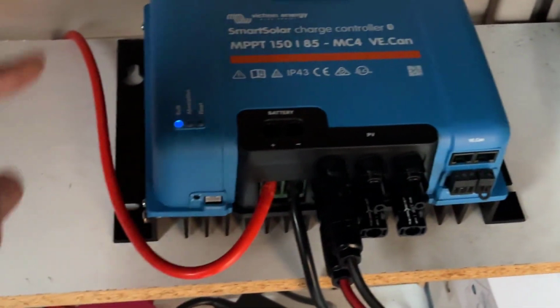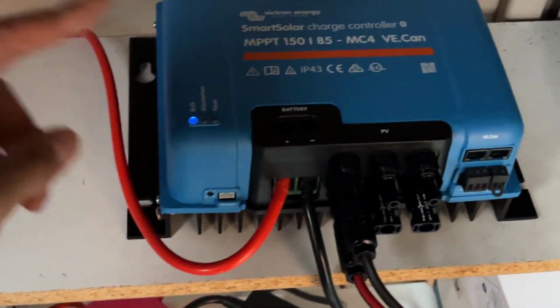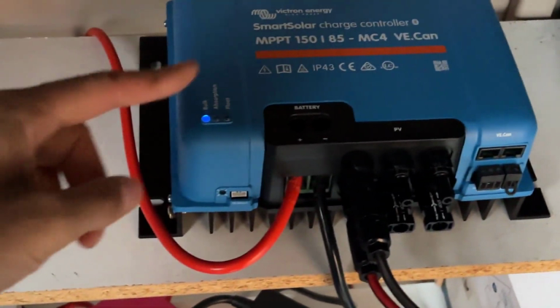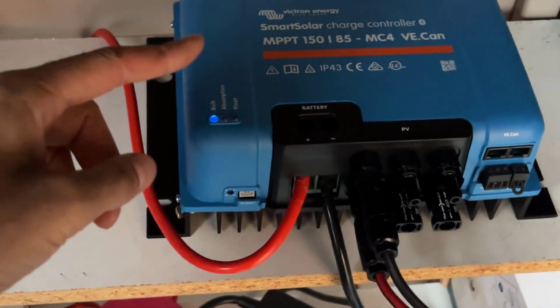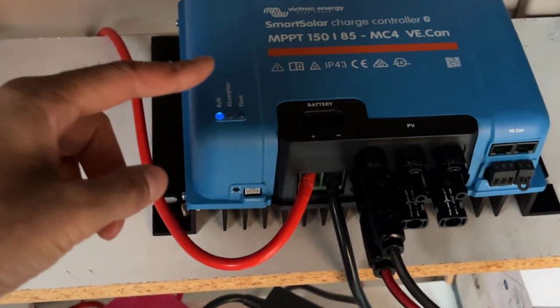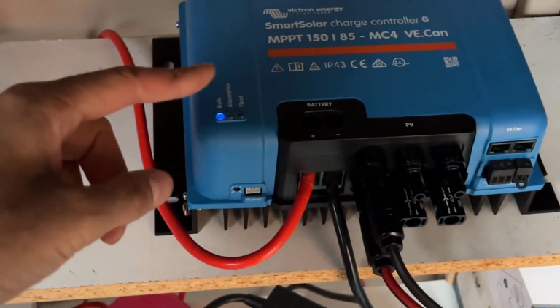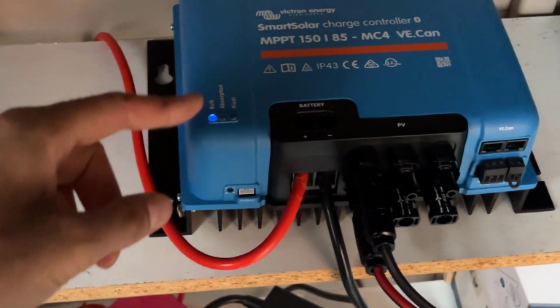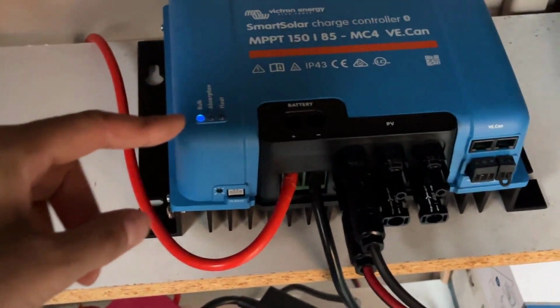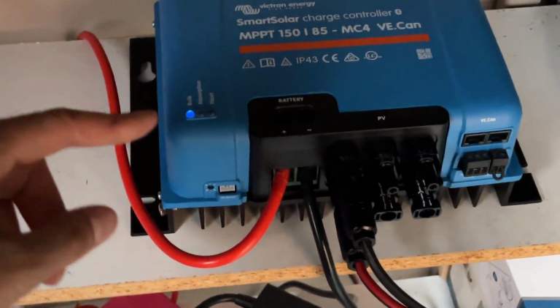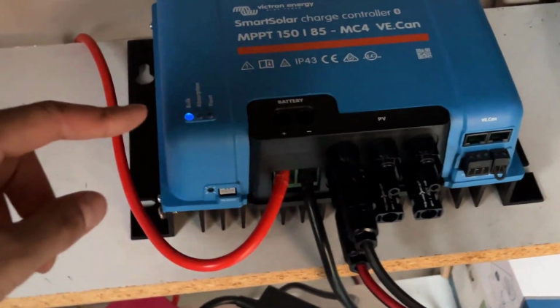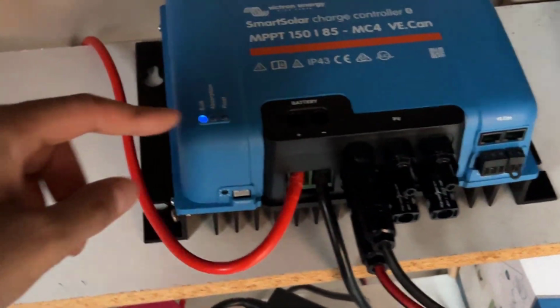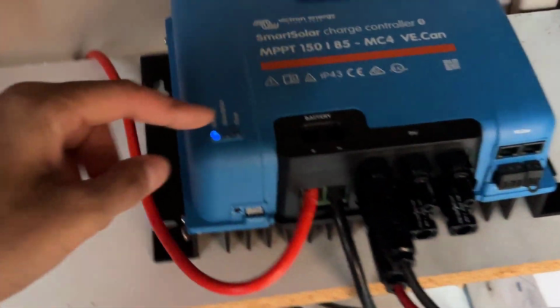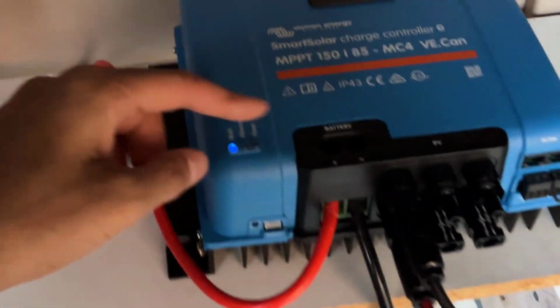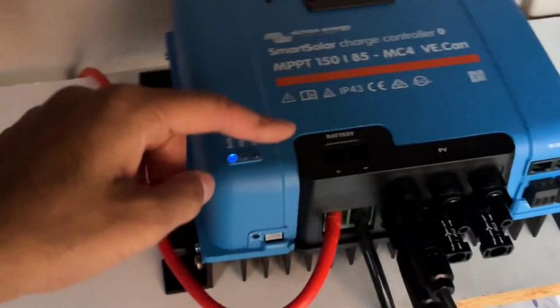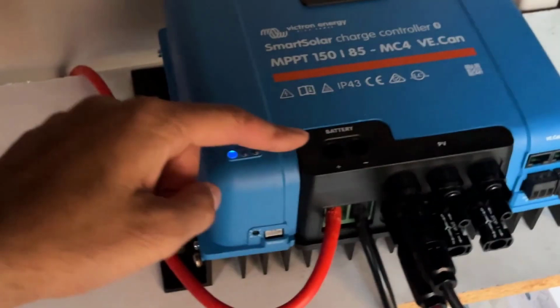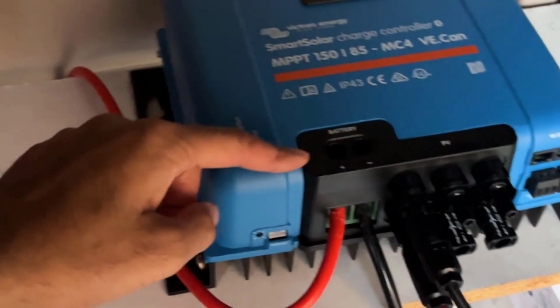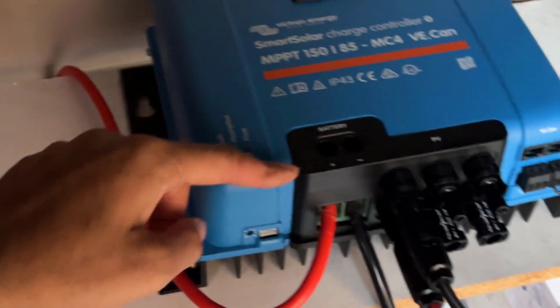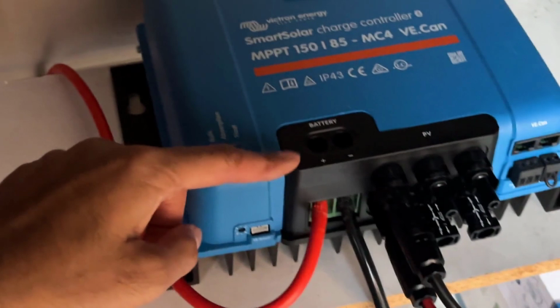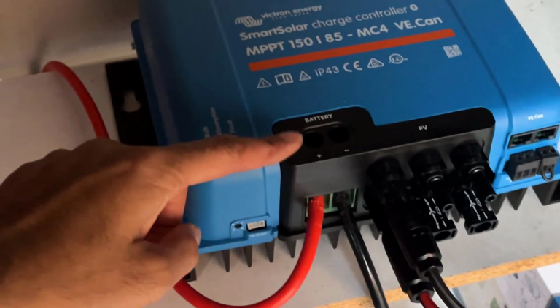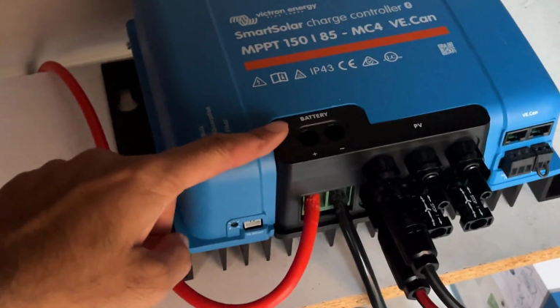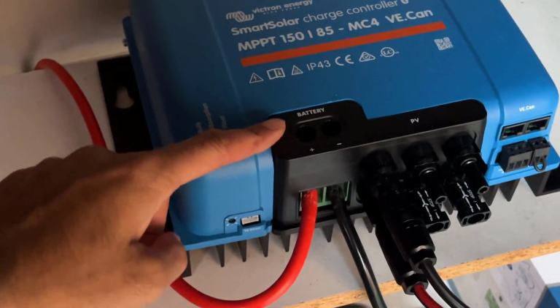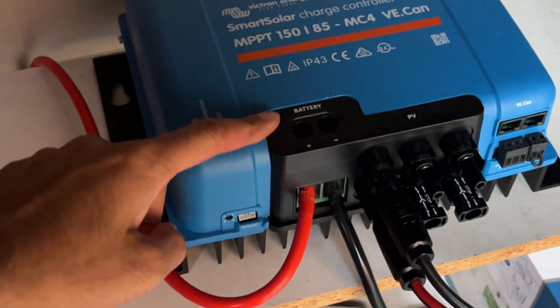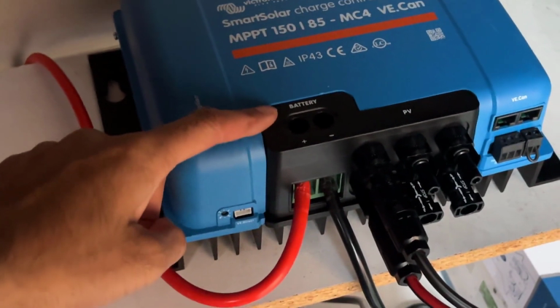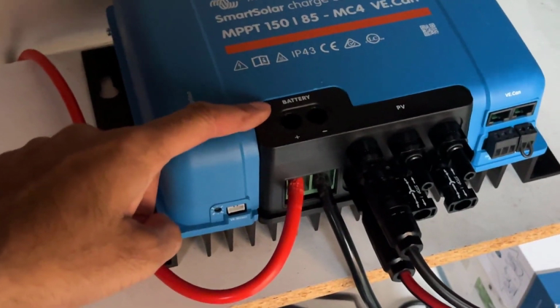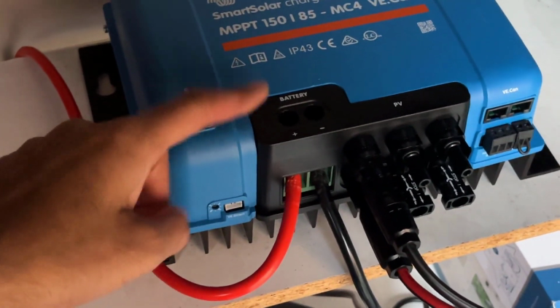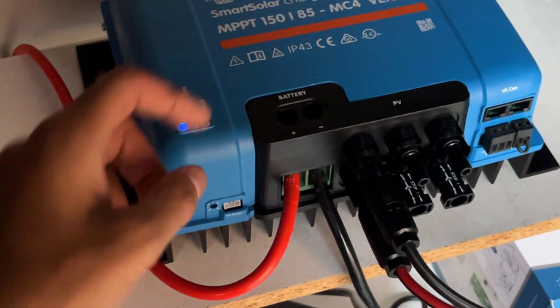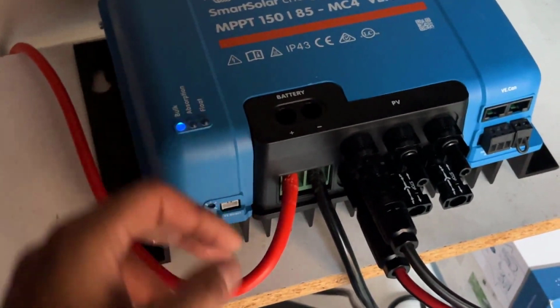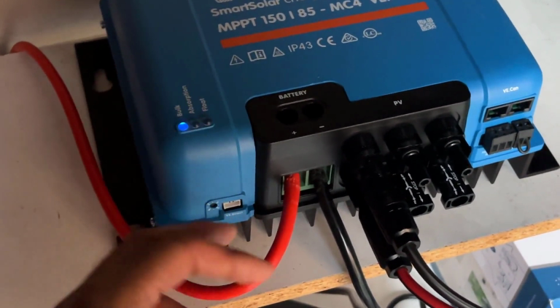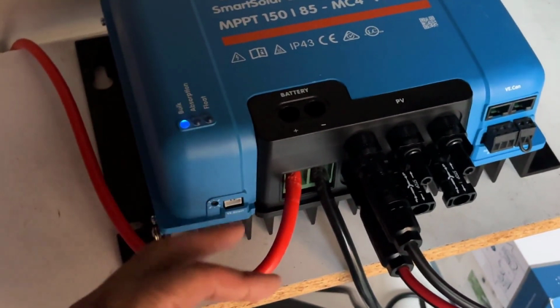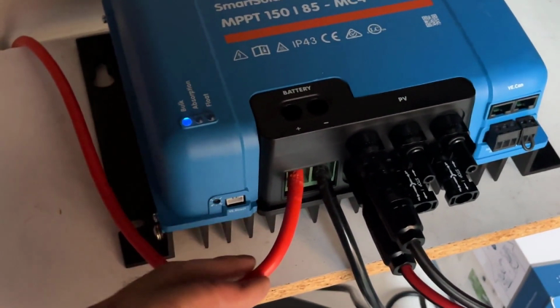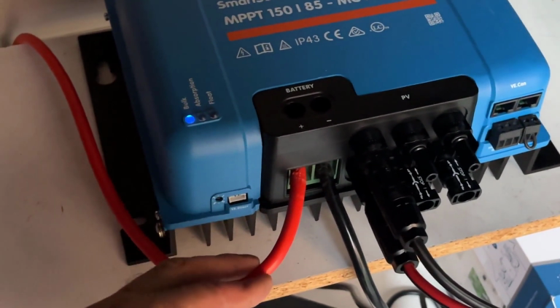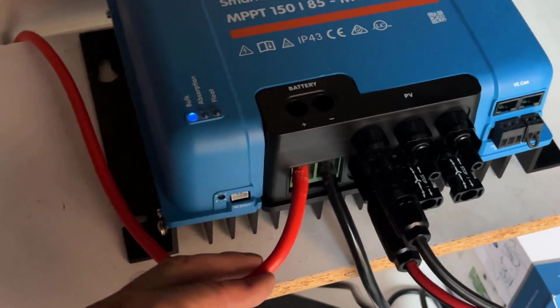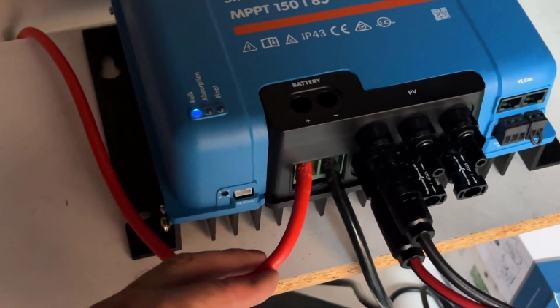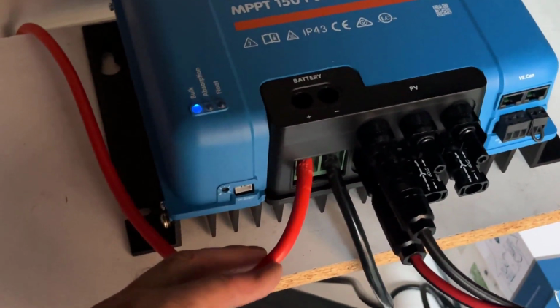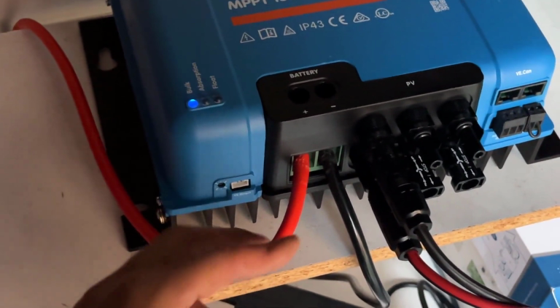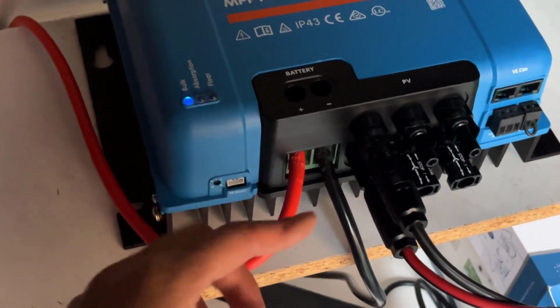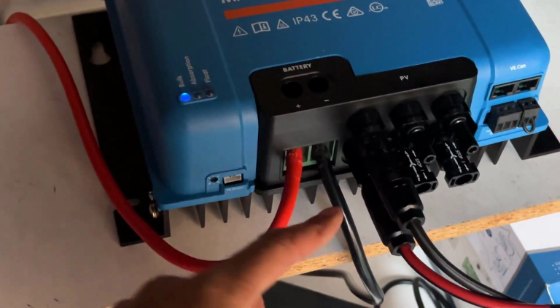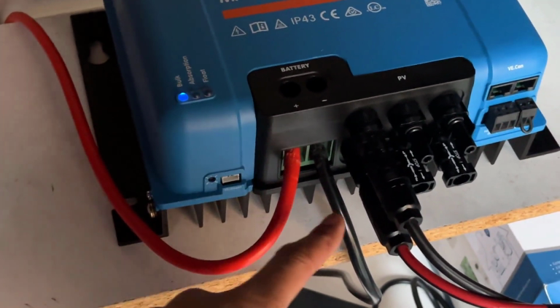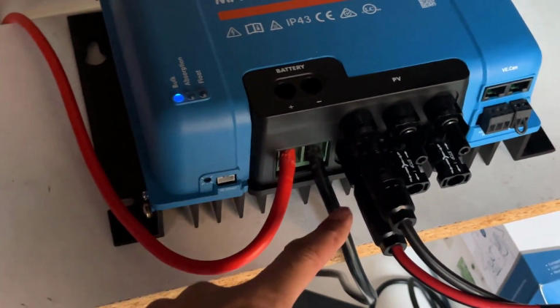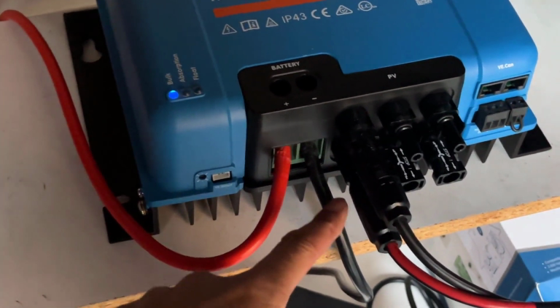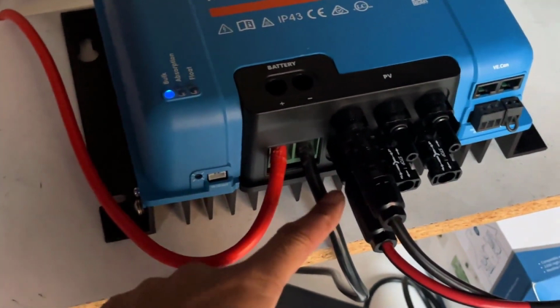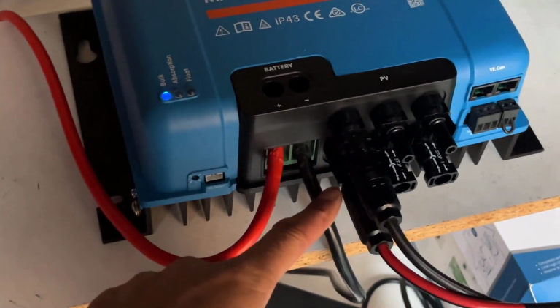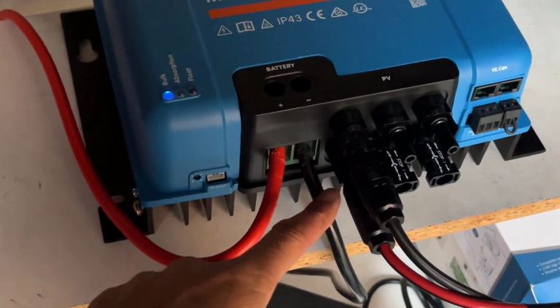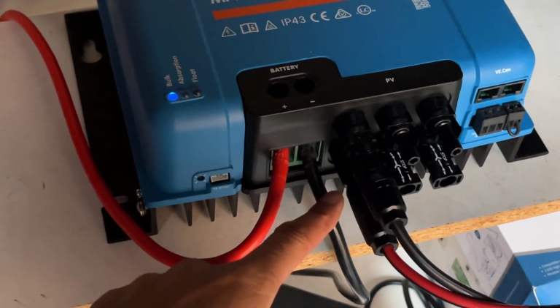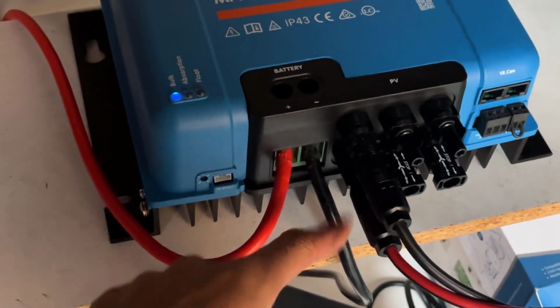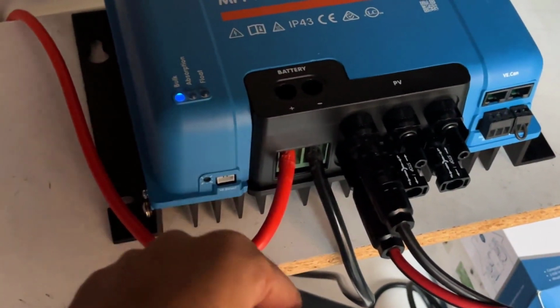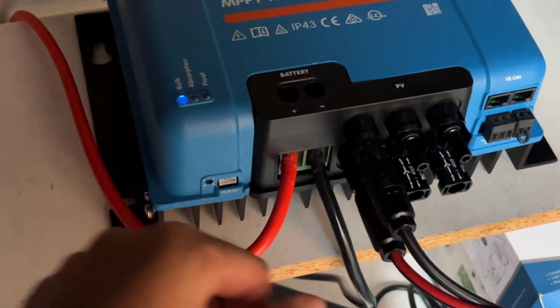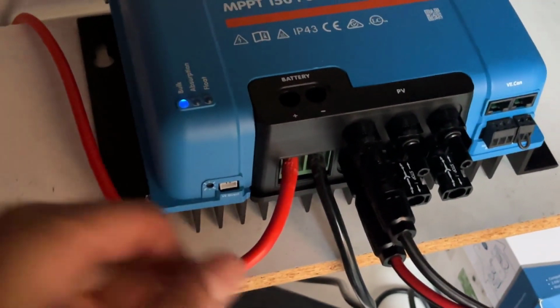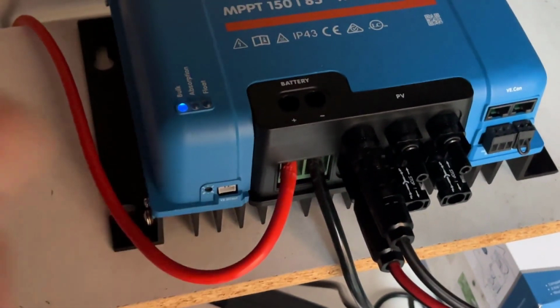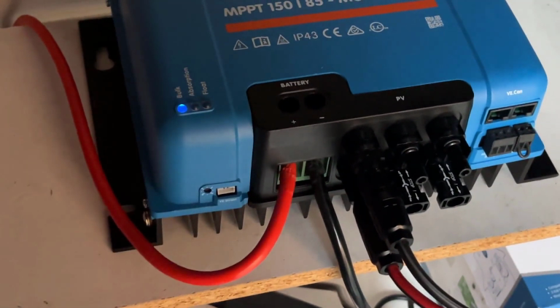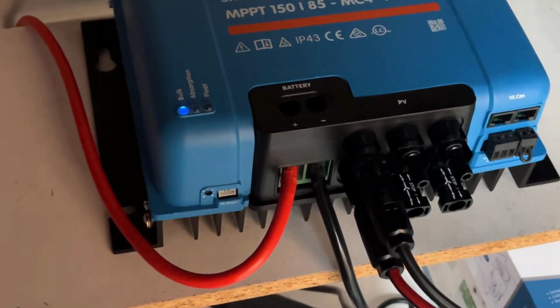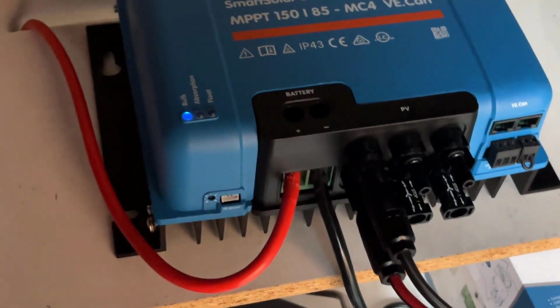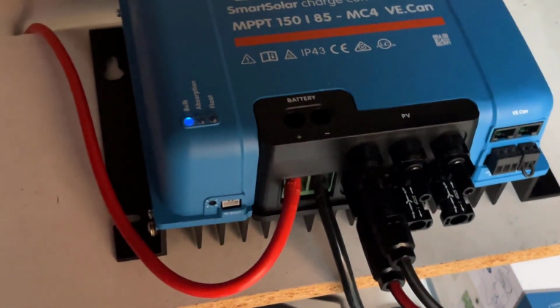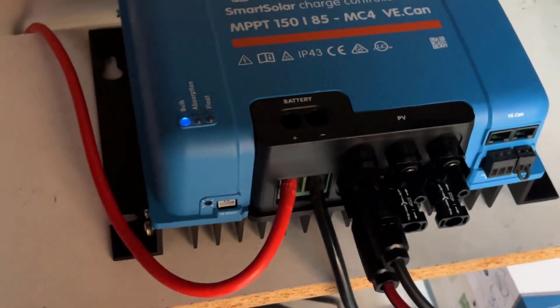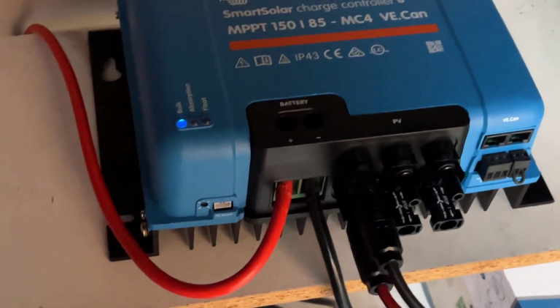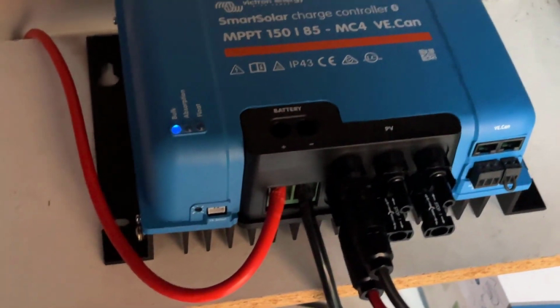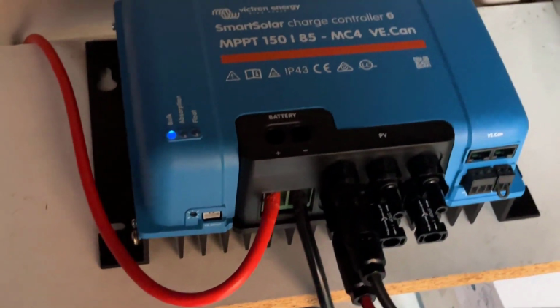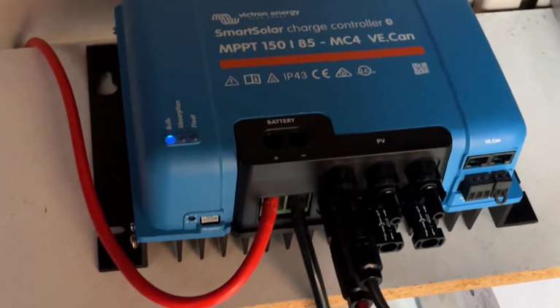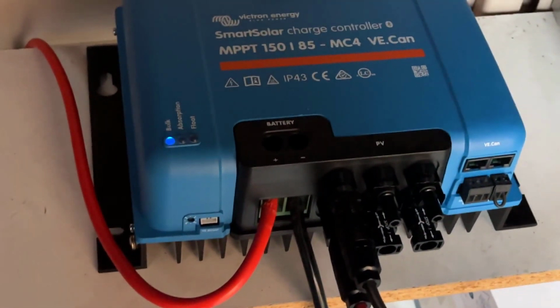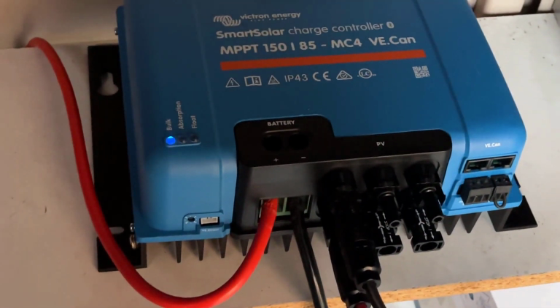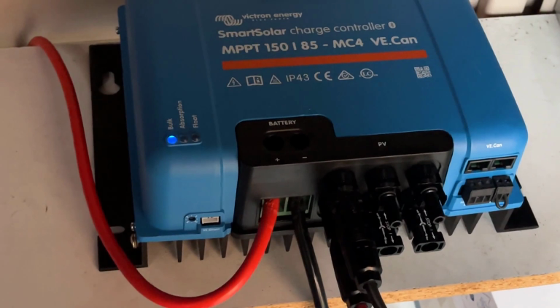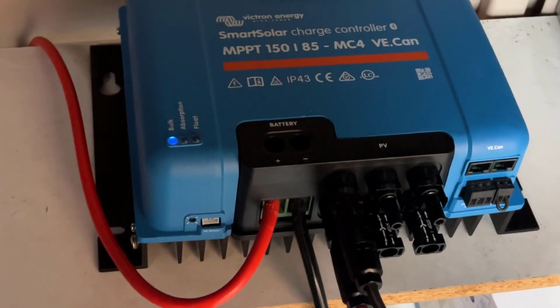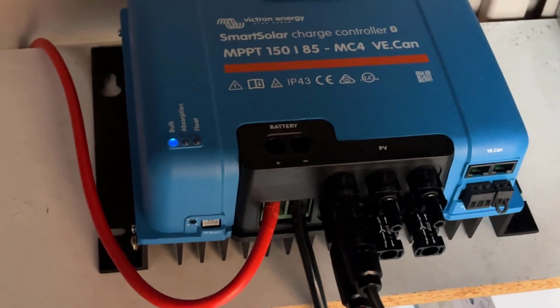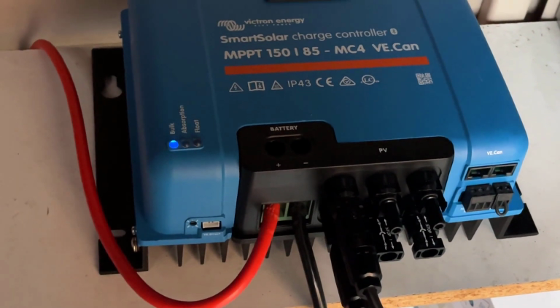From the battery connector right here, we've got a plus and a negative. And I'm going to show you where they connect to the batteries.